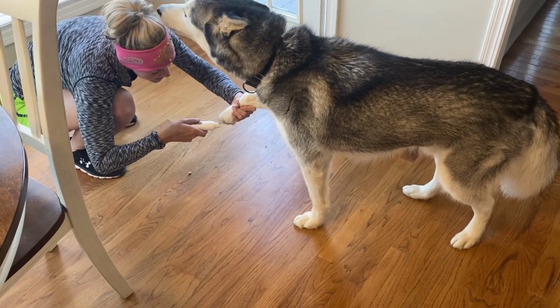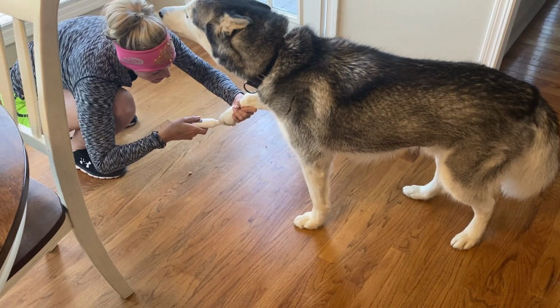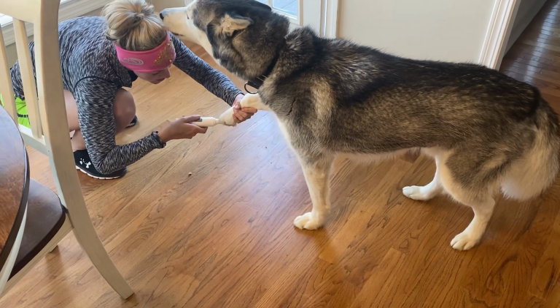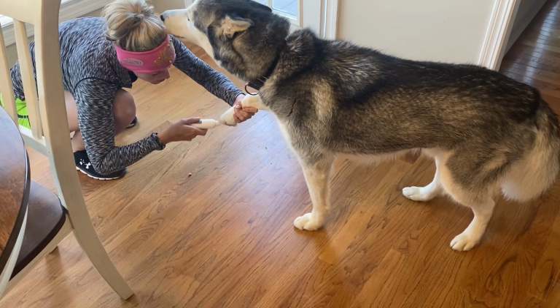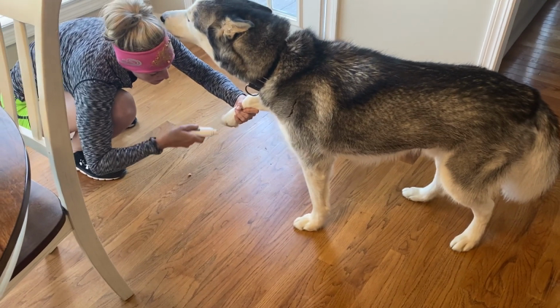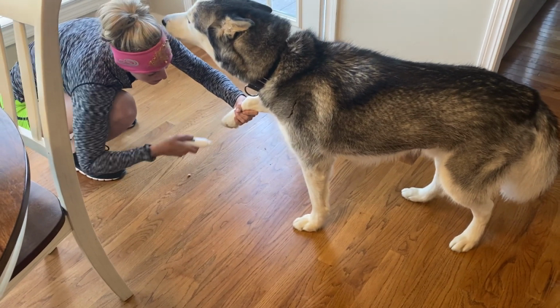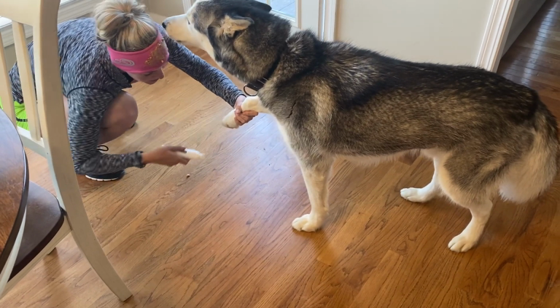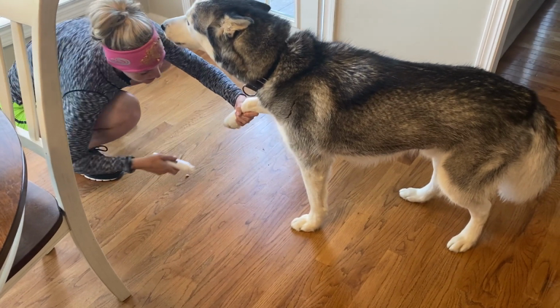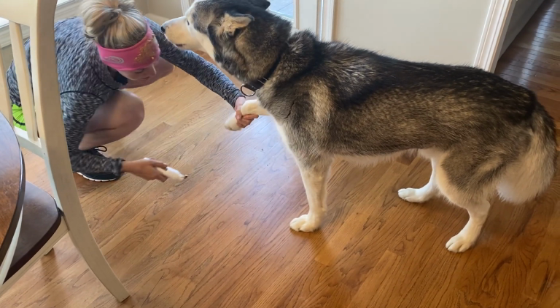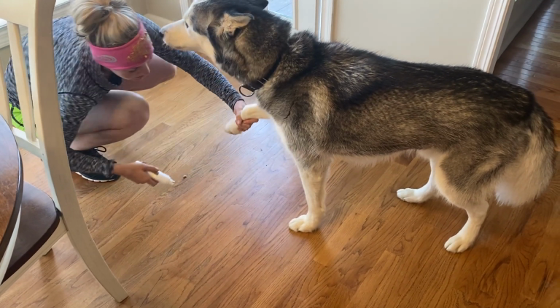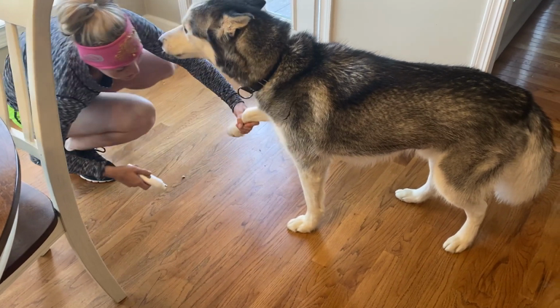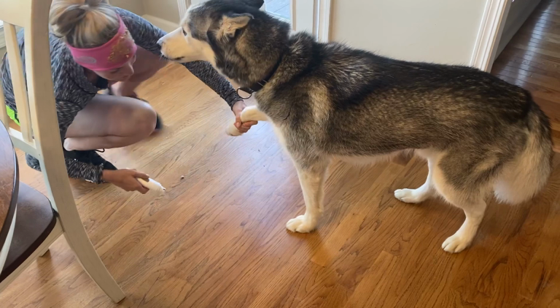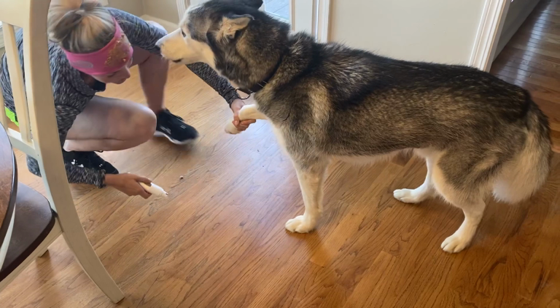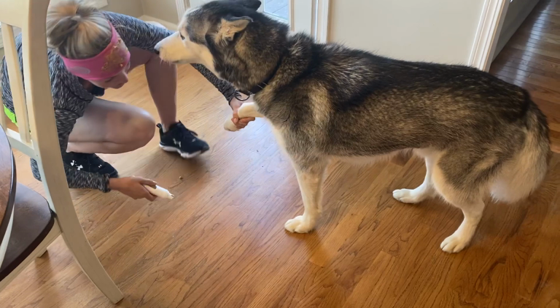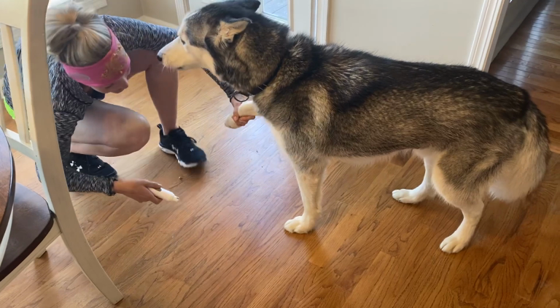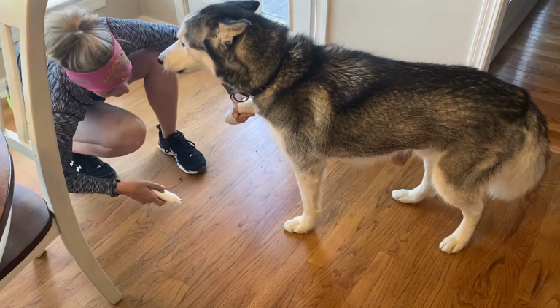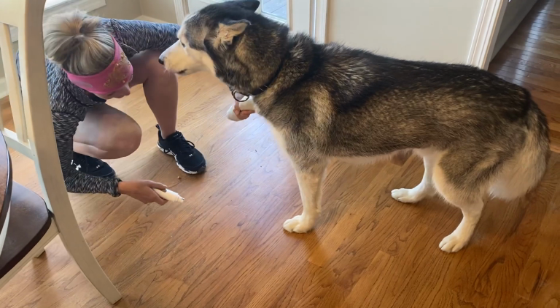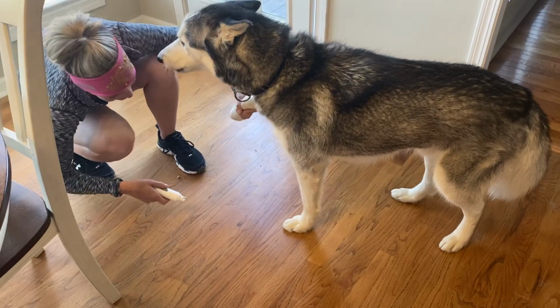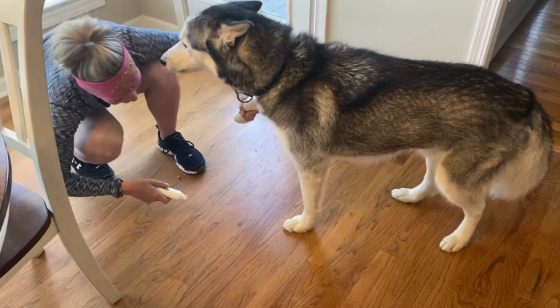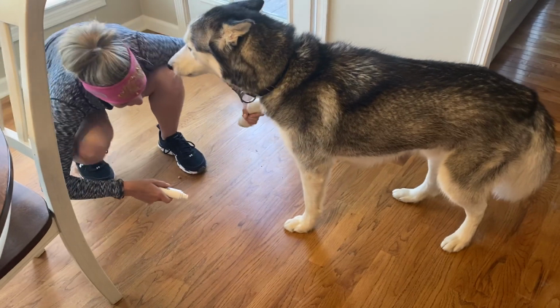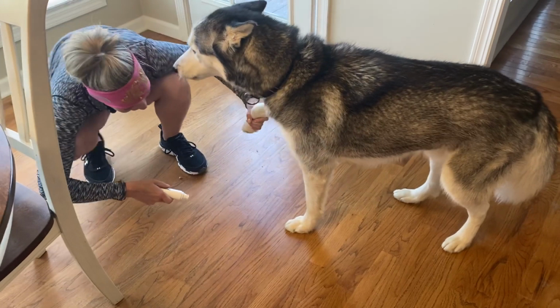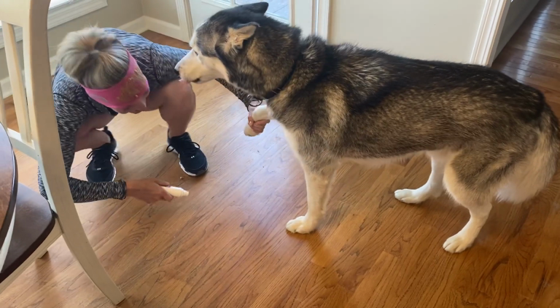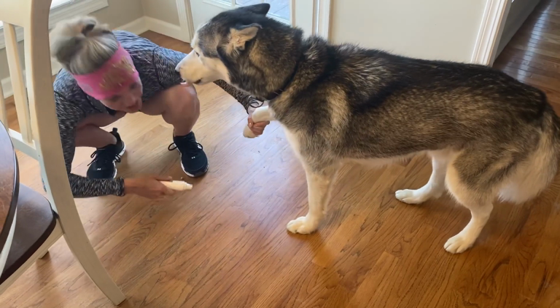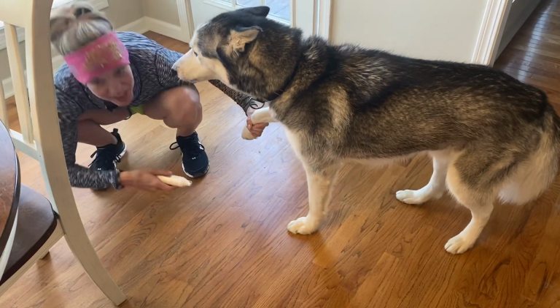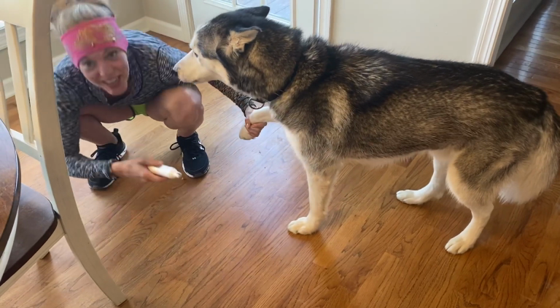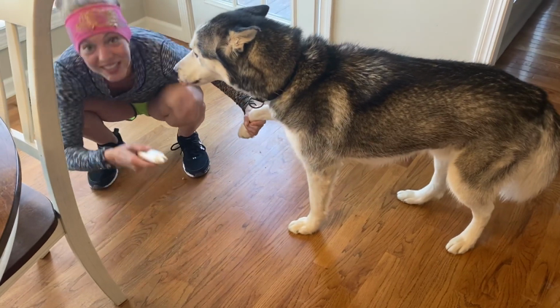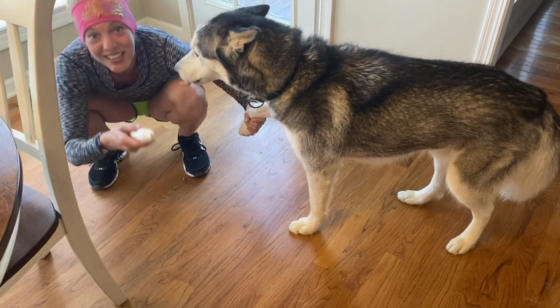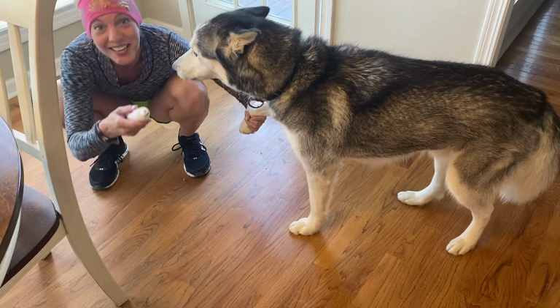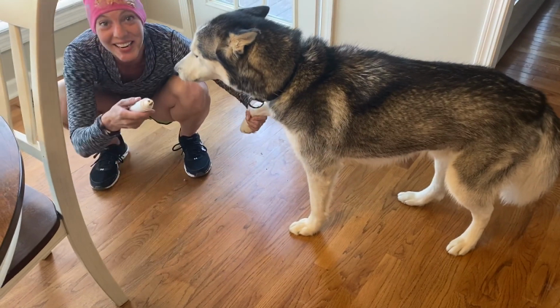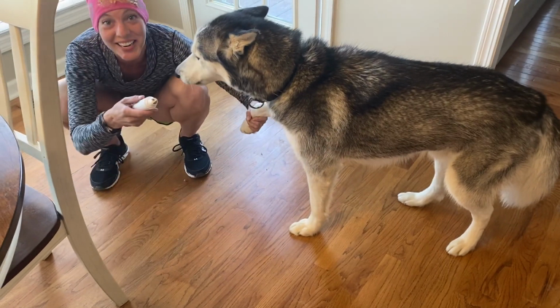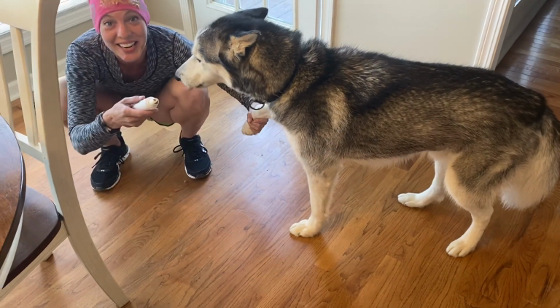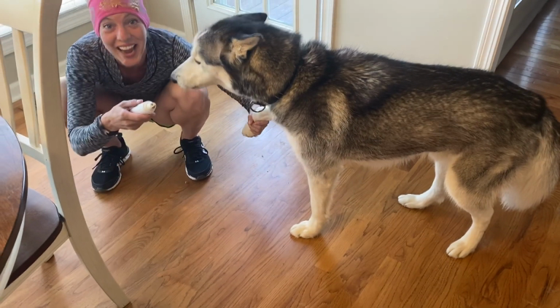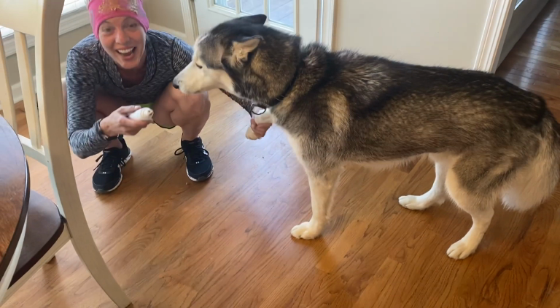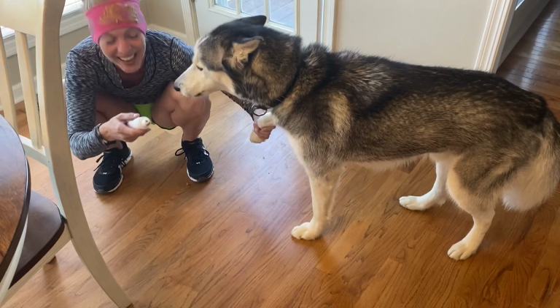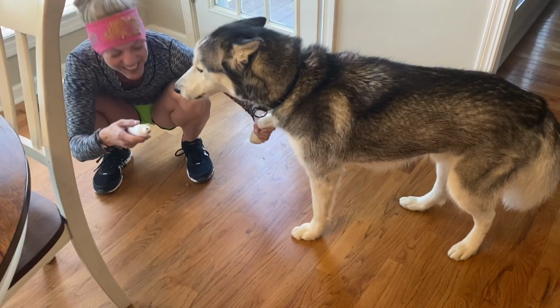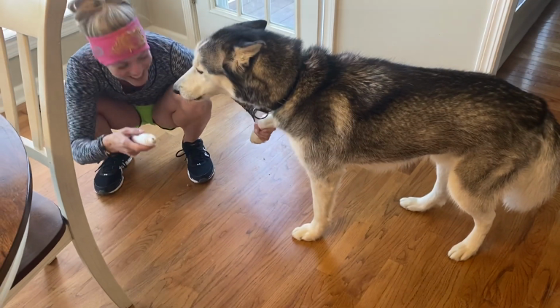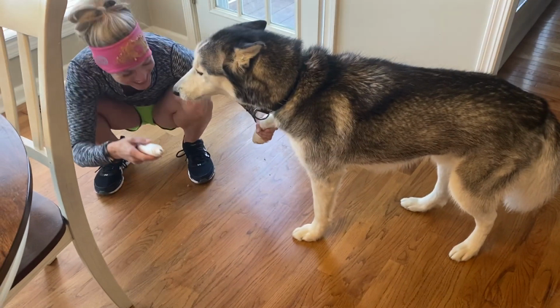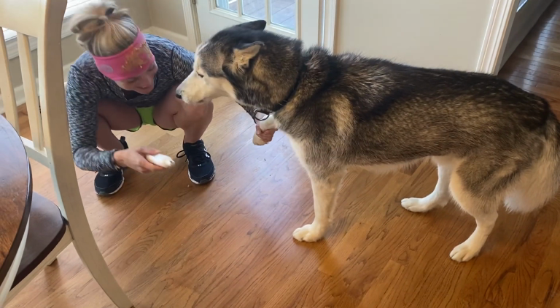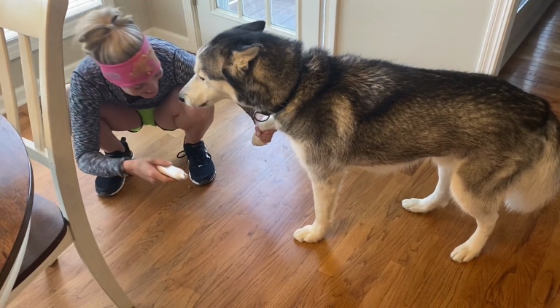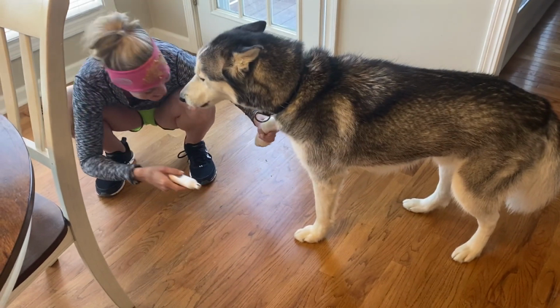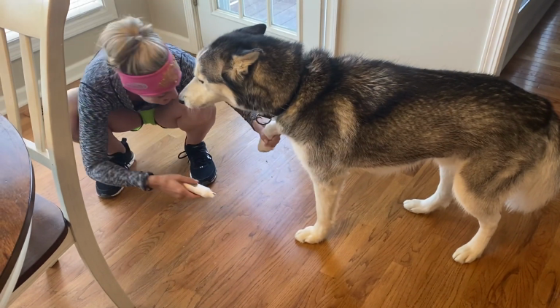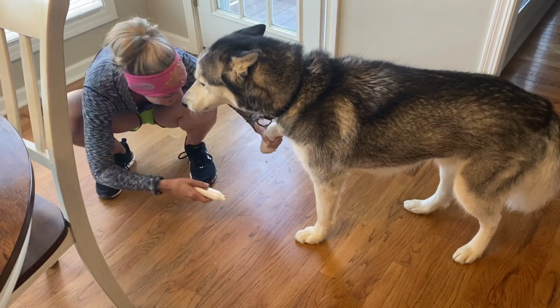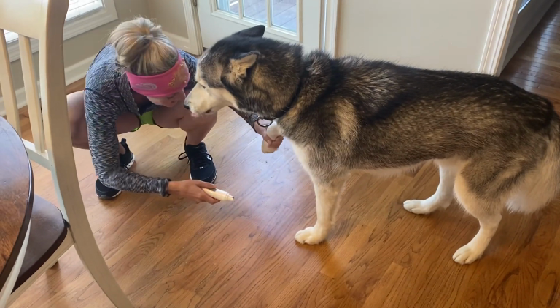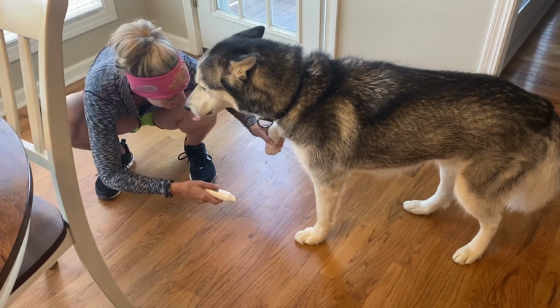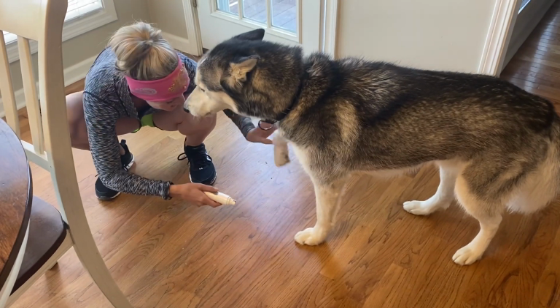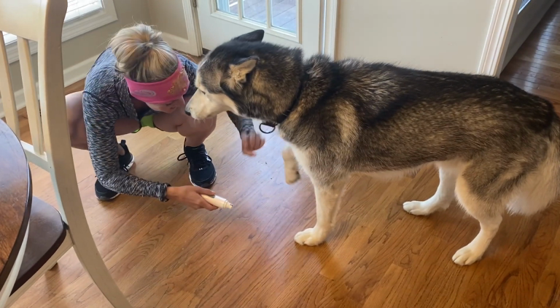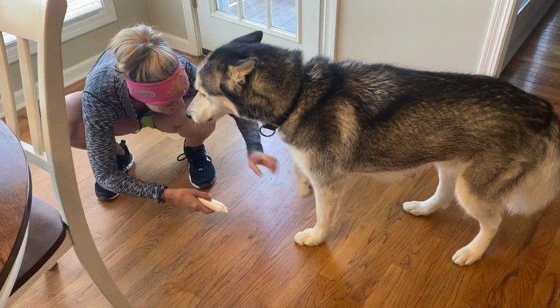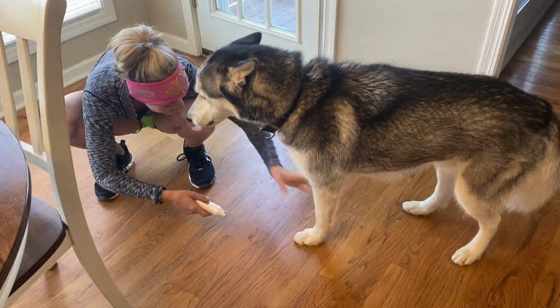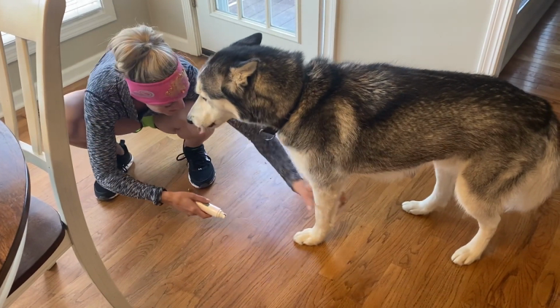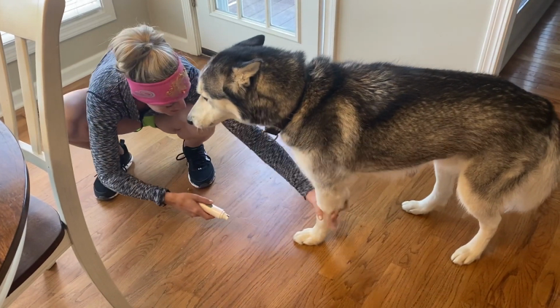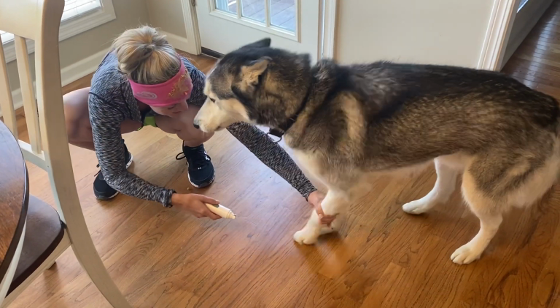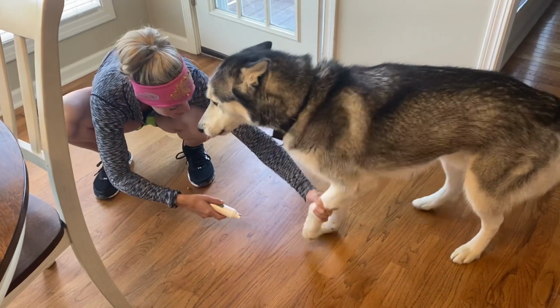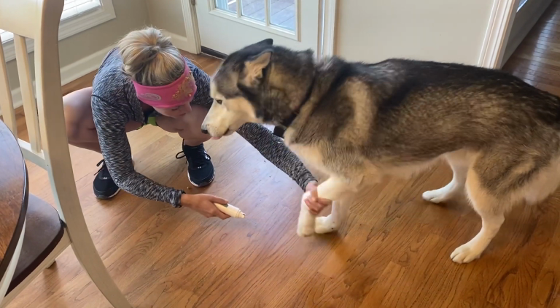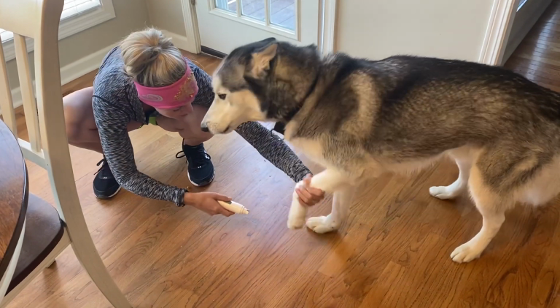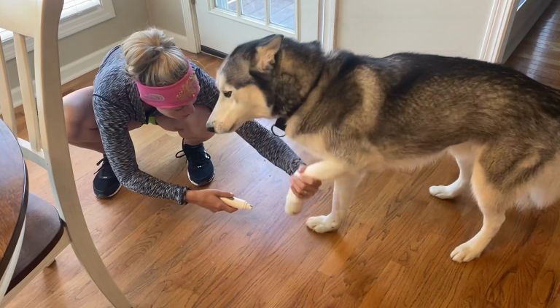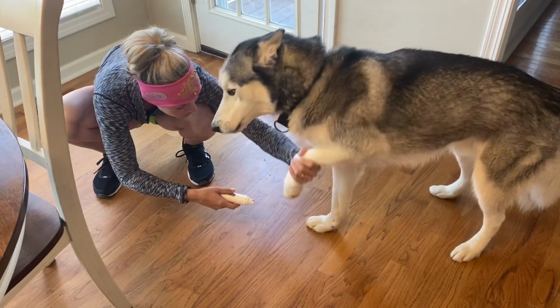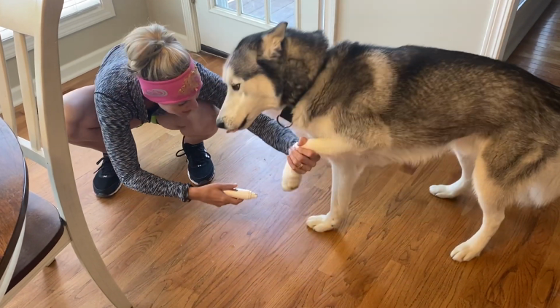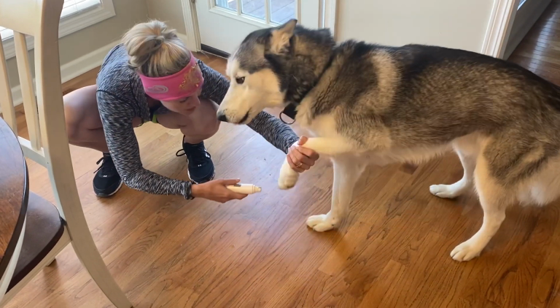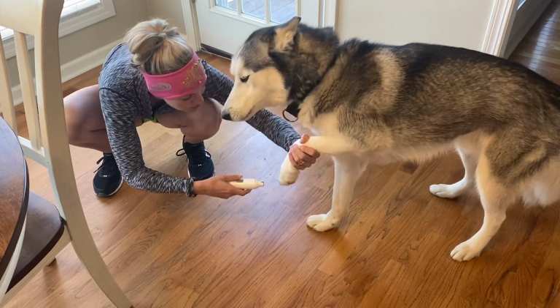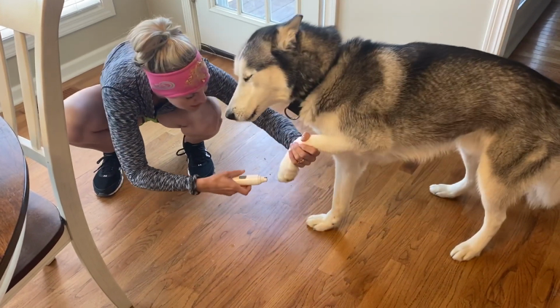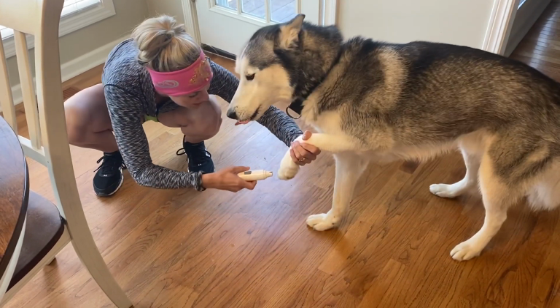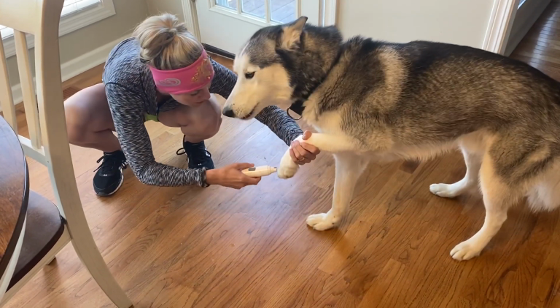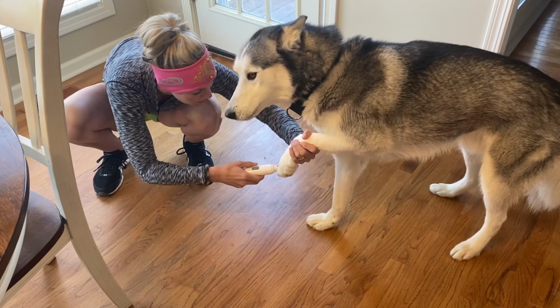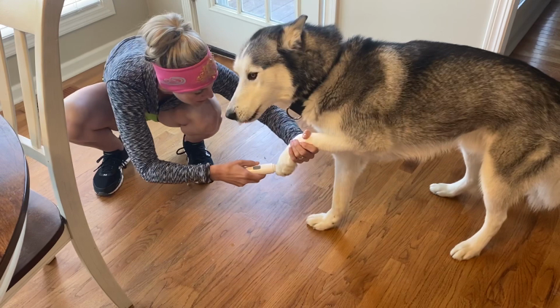I guess I can do the back feet. Come here, I need this one. That's a big nail, buddy.